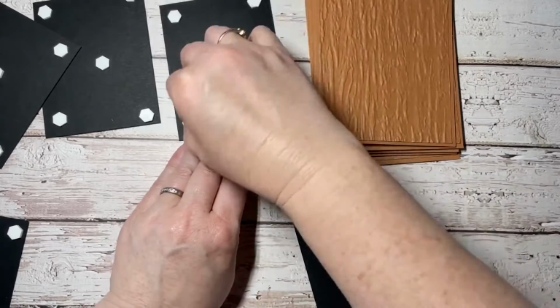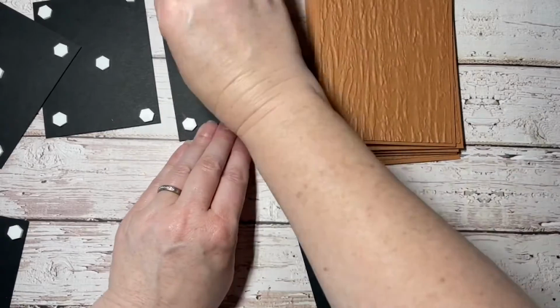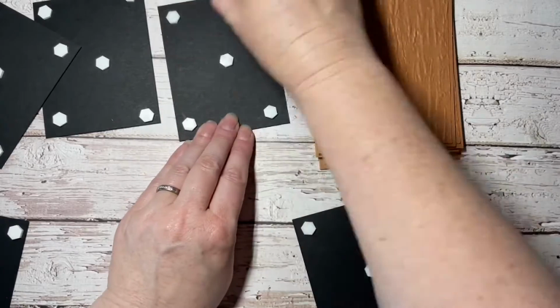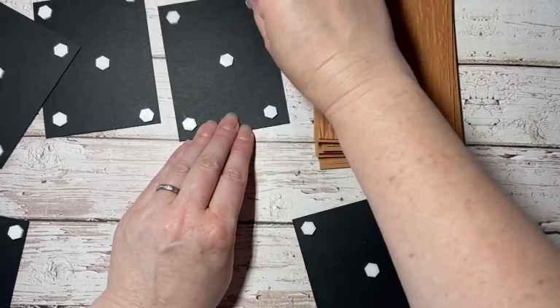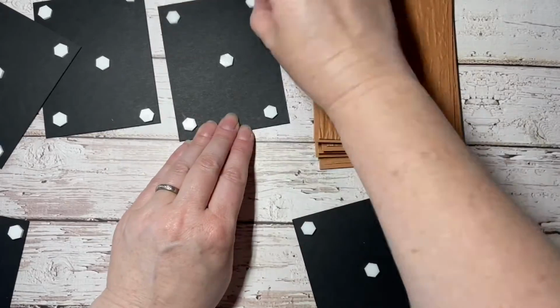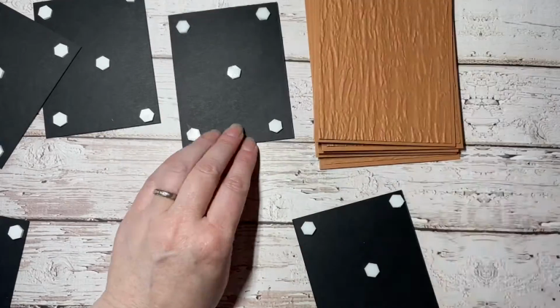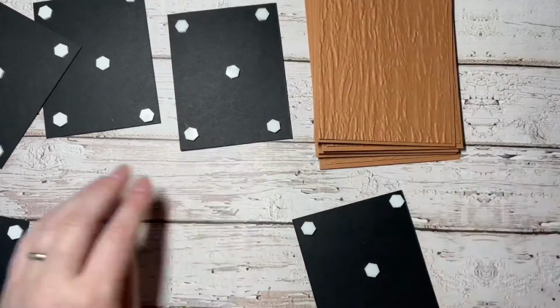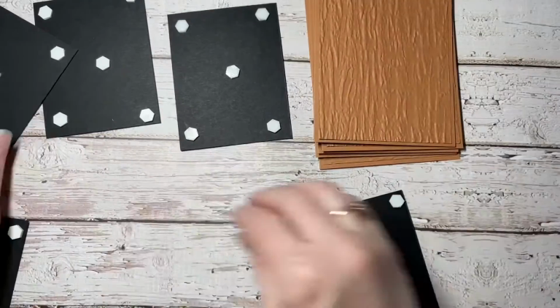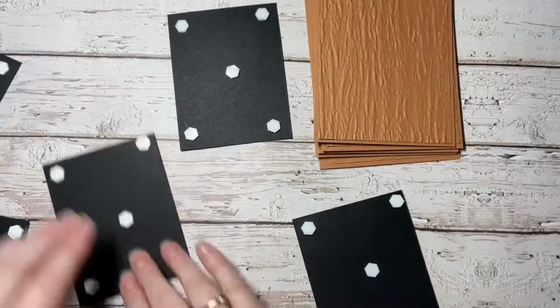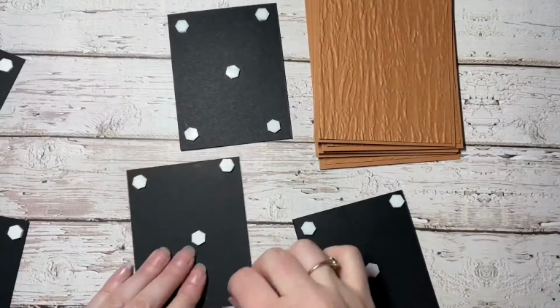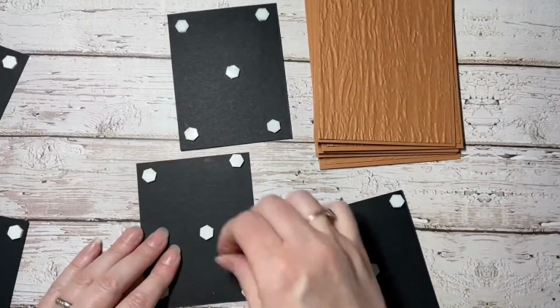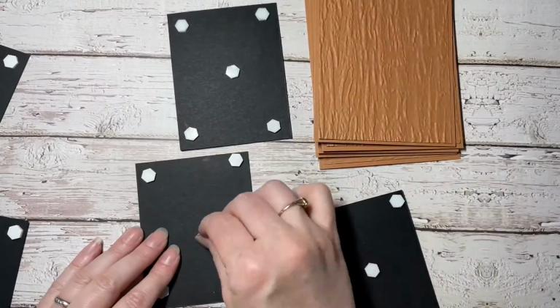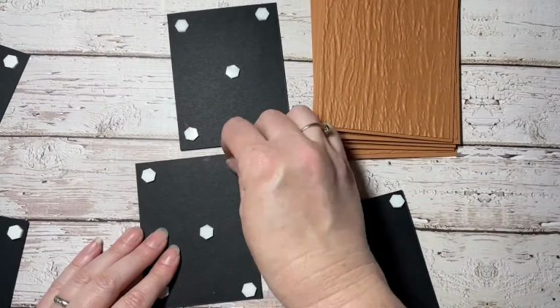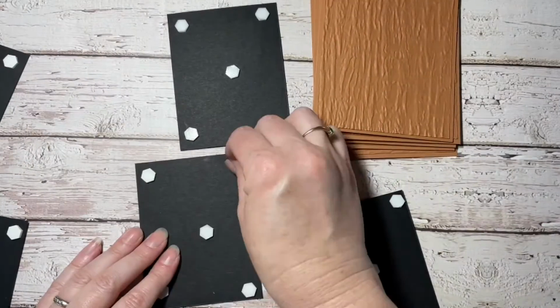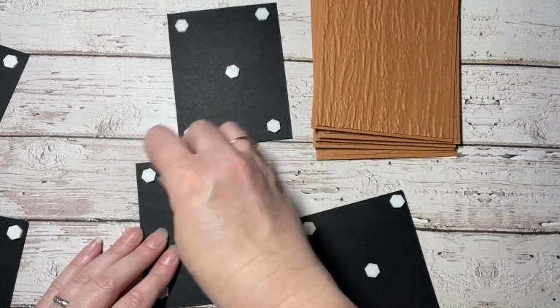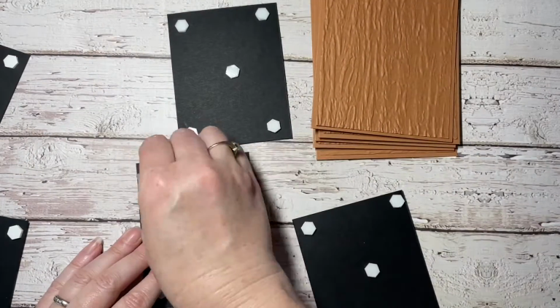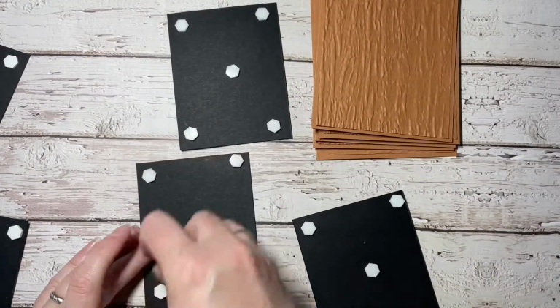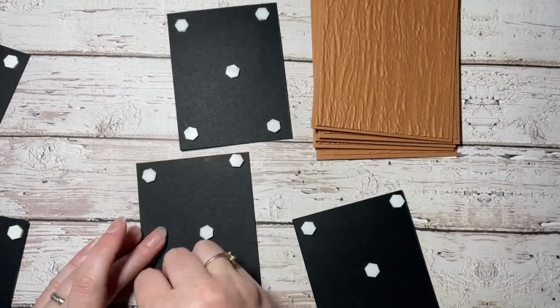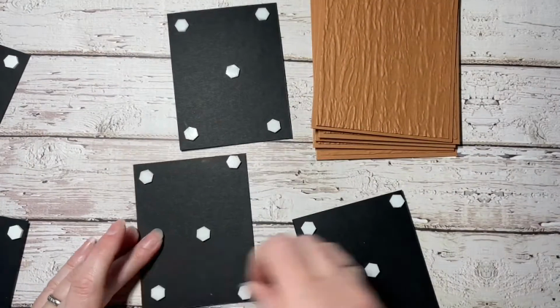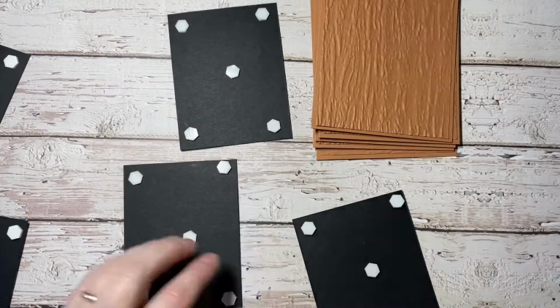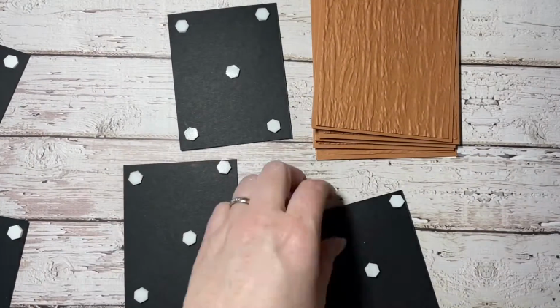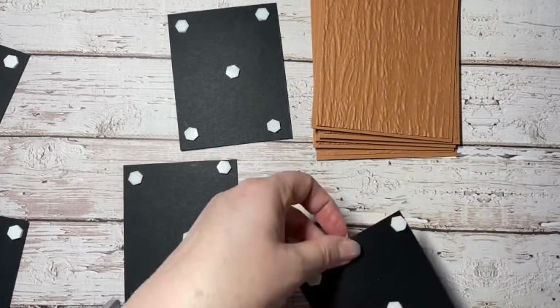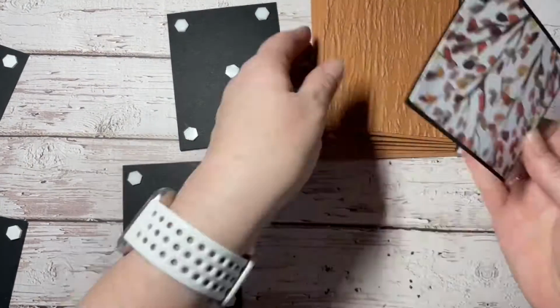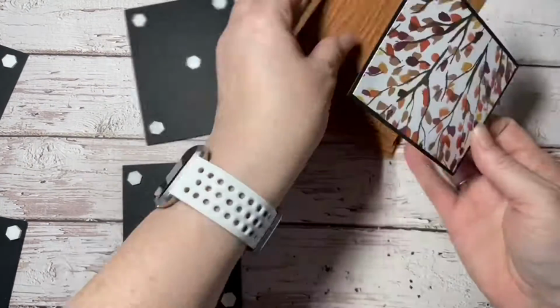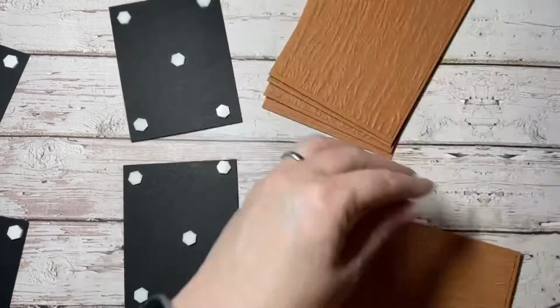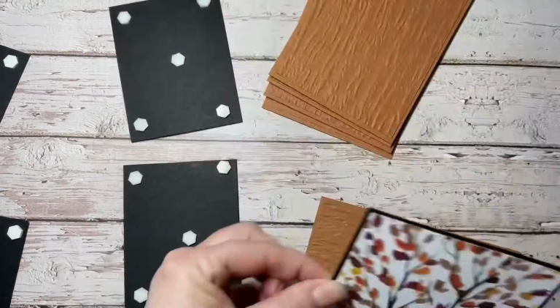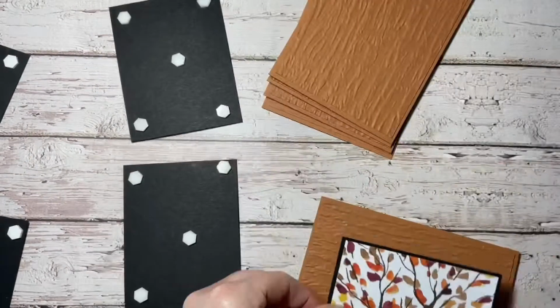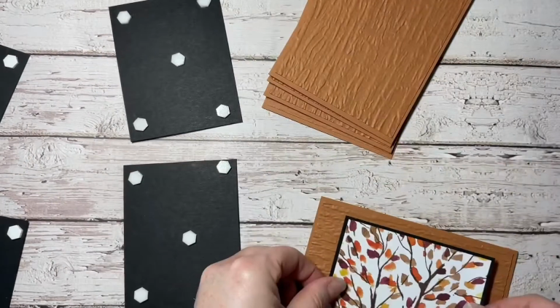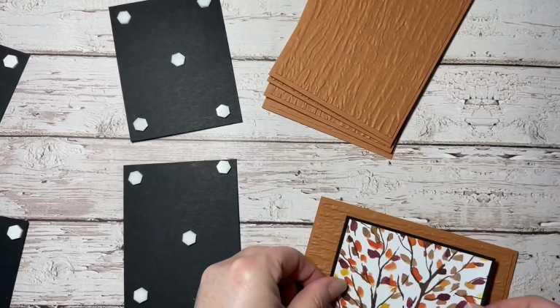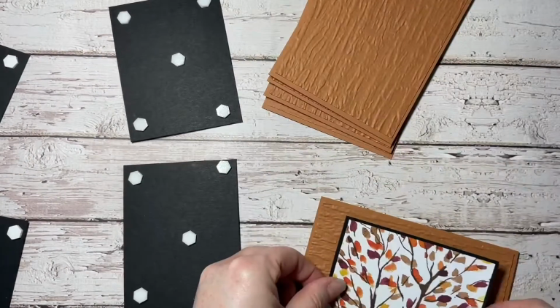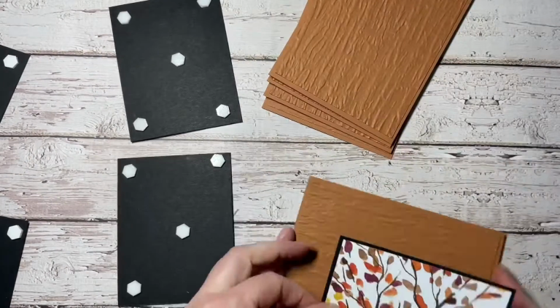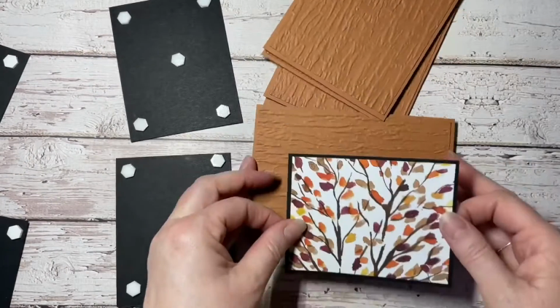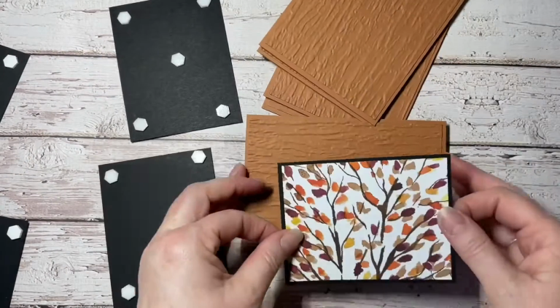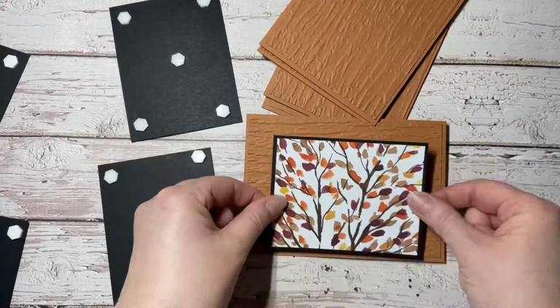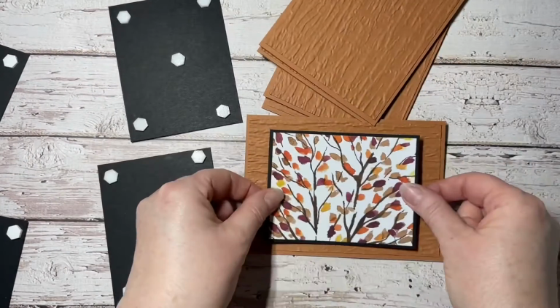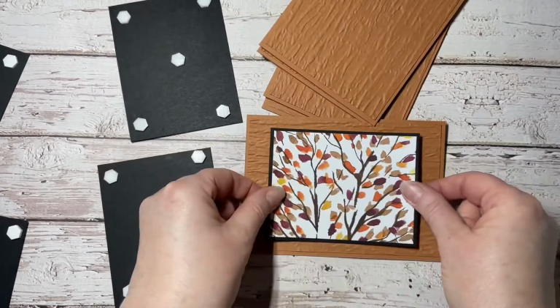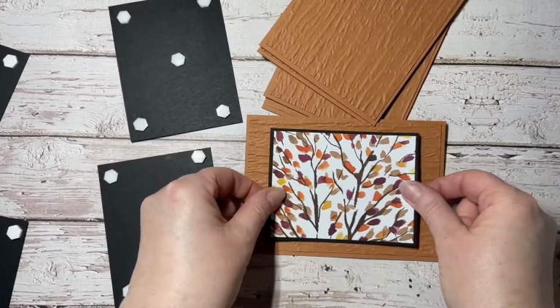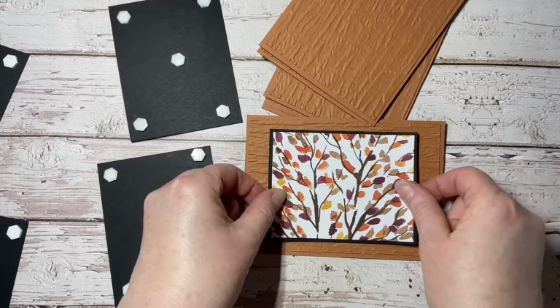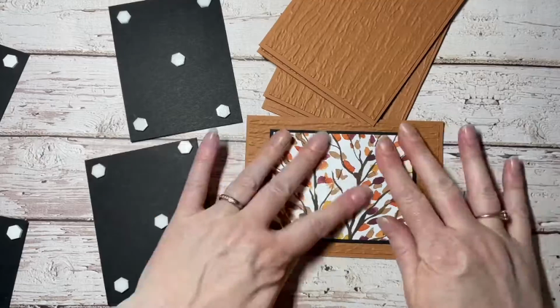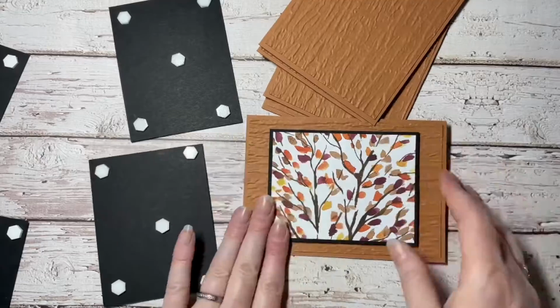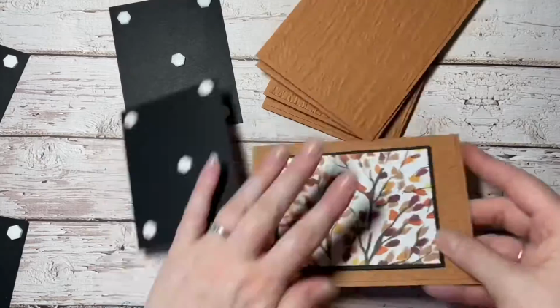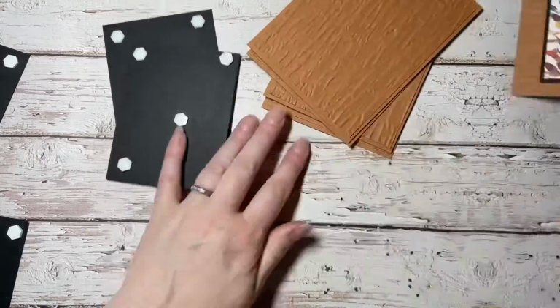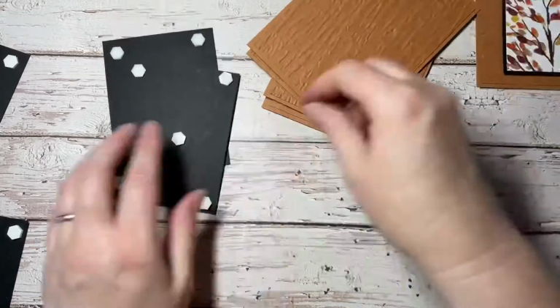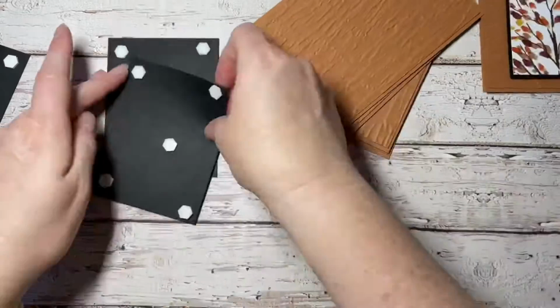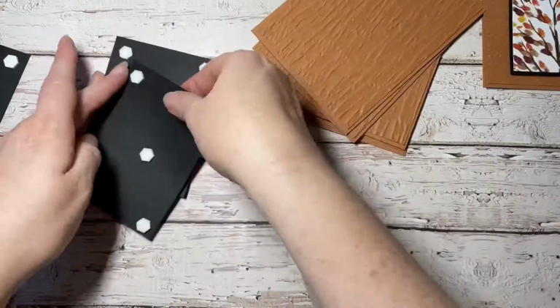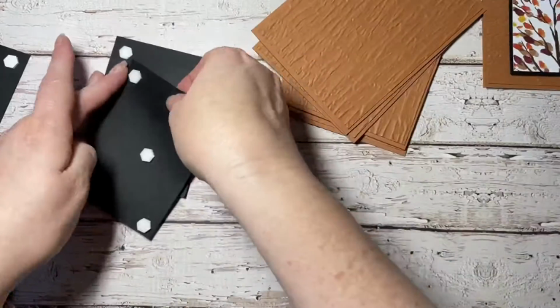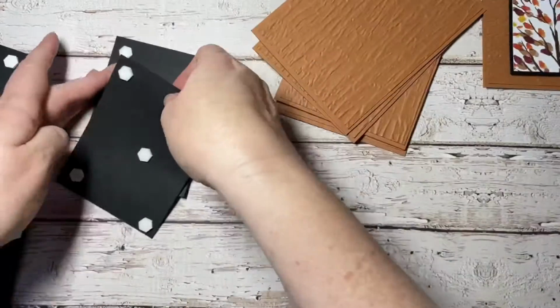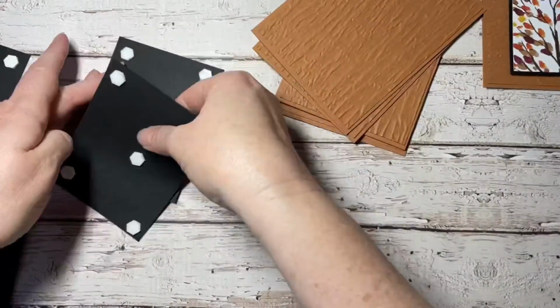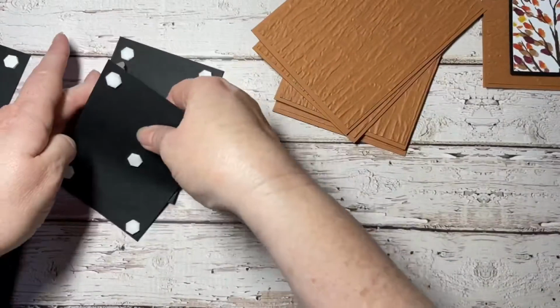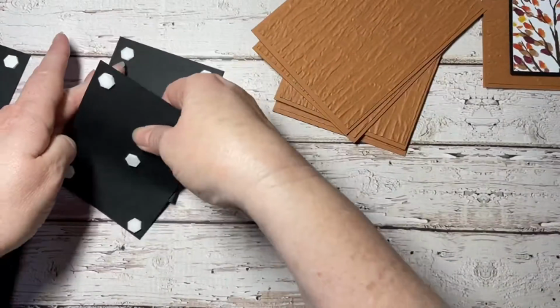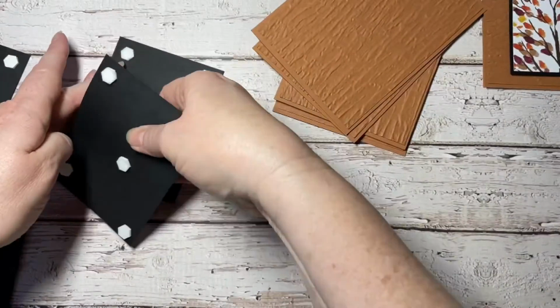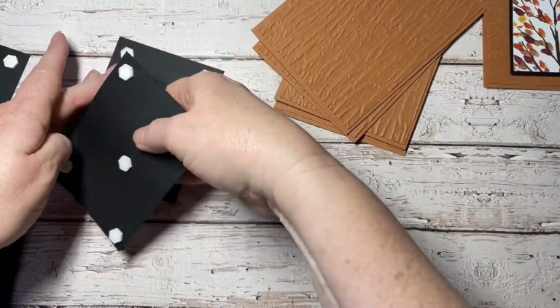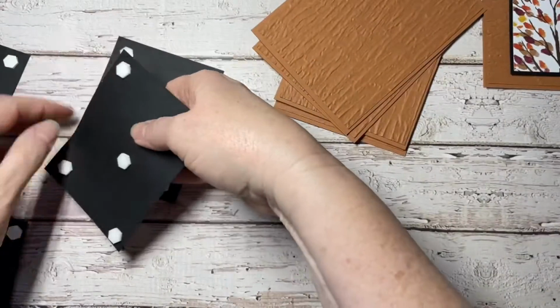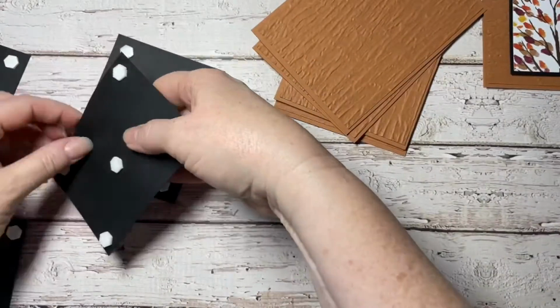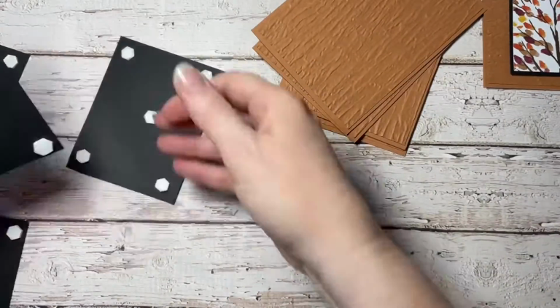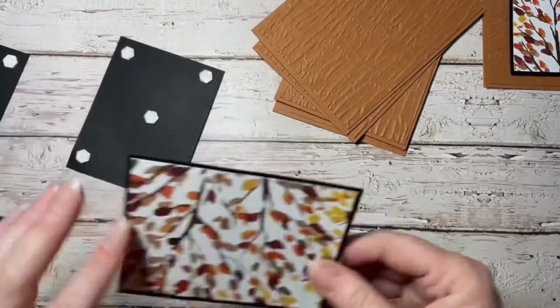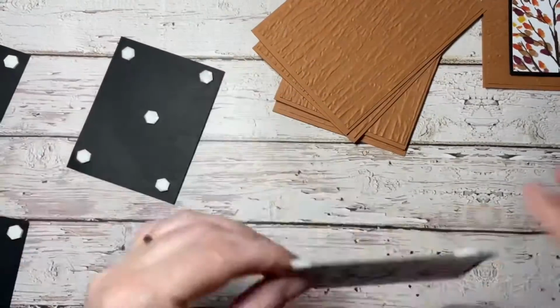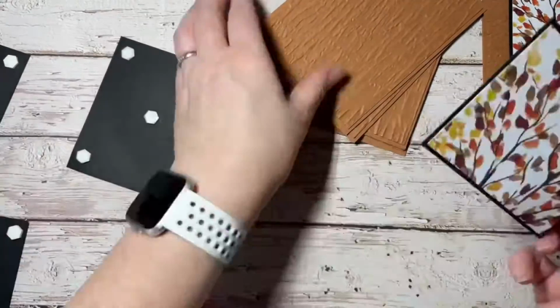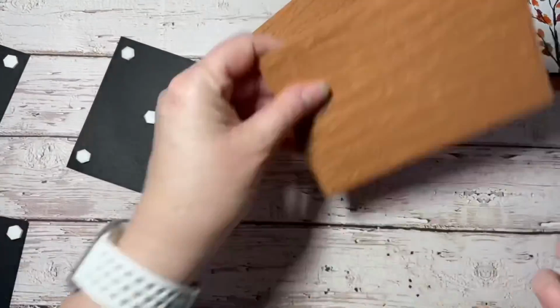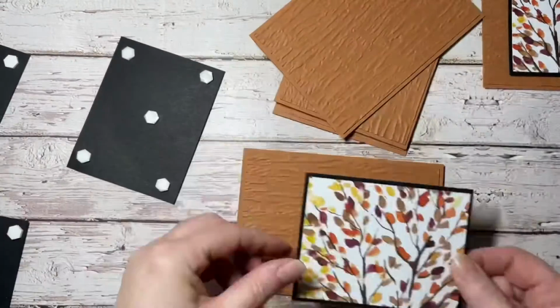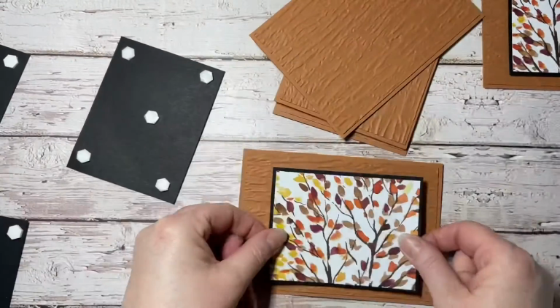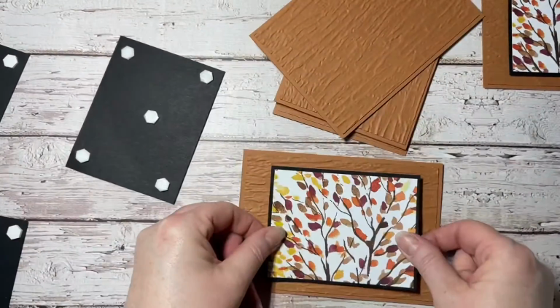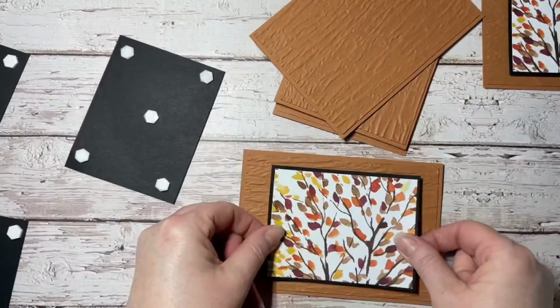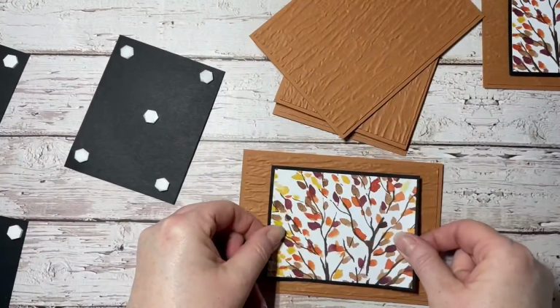I love the embossing folder — it just gives a beautiful texture, and it lends itself quite well with the Beauty of the Earth patterned paper as well.